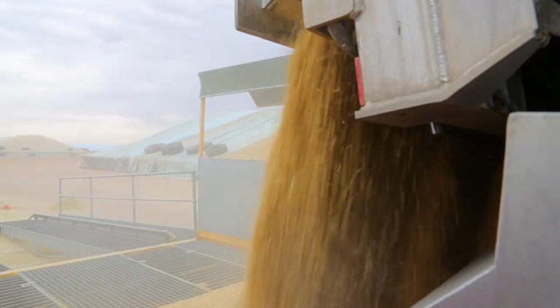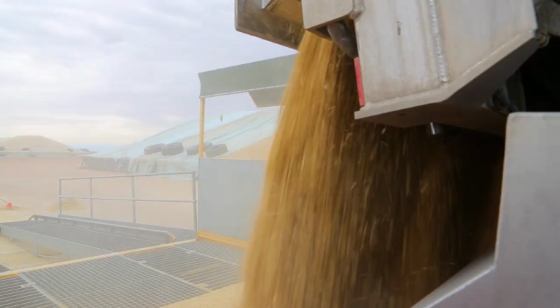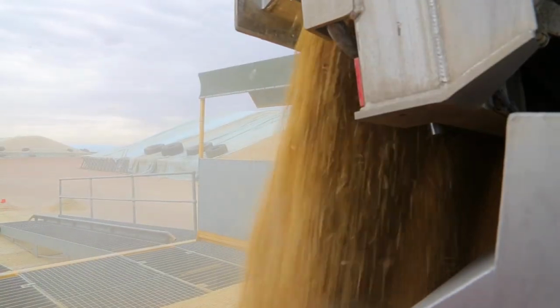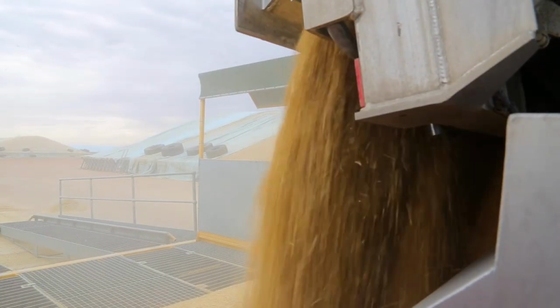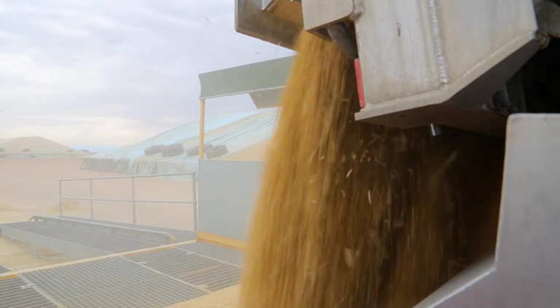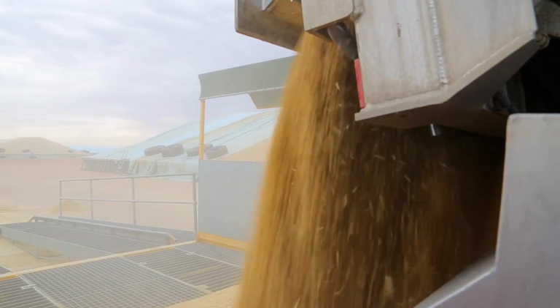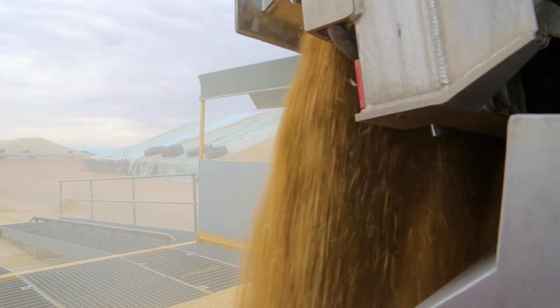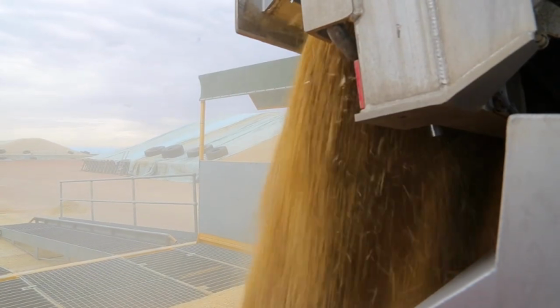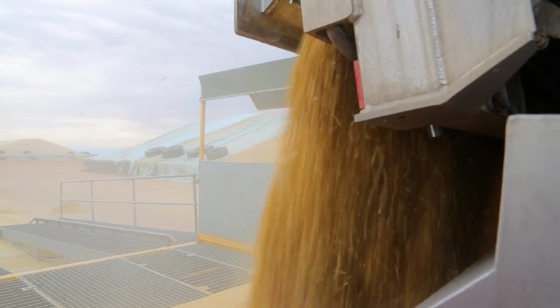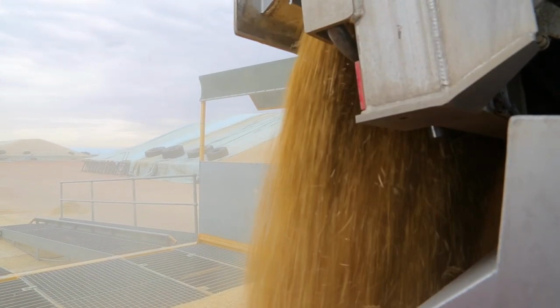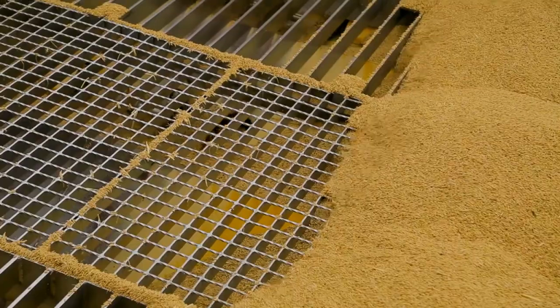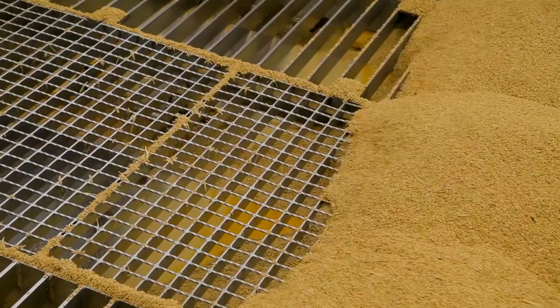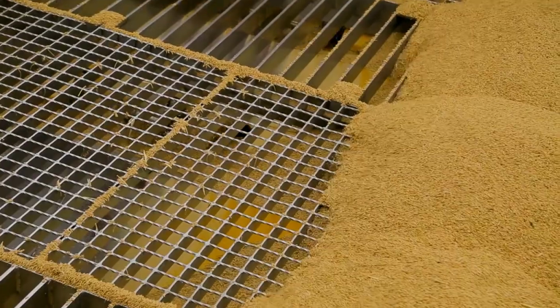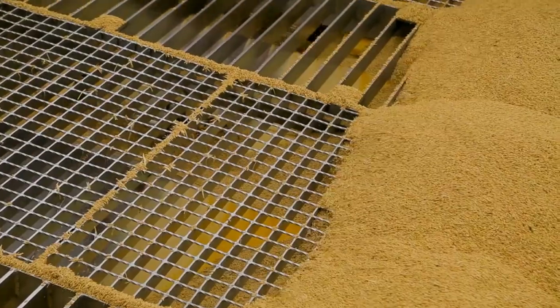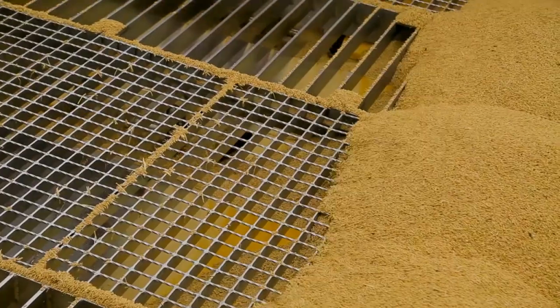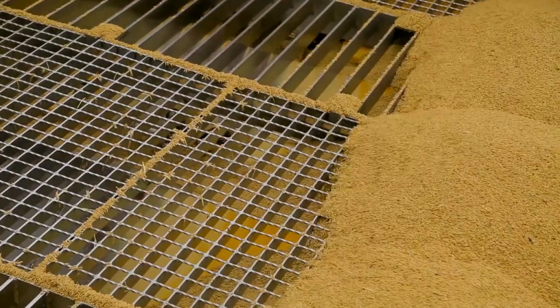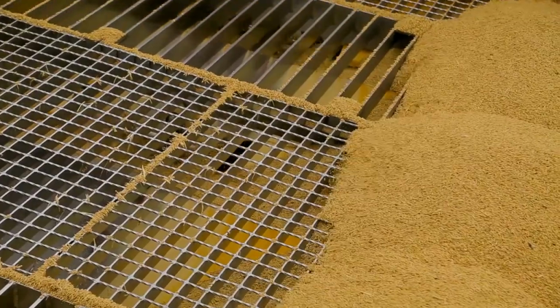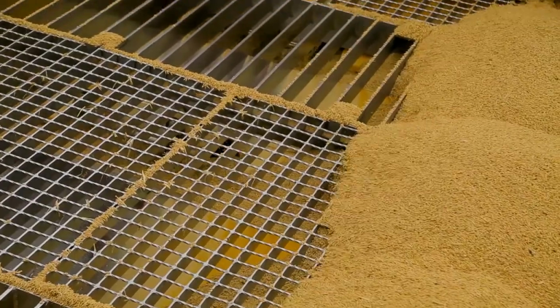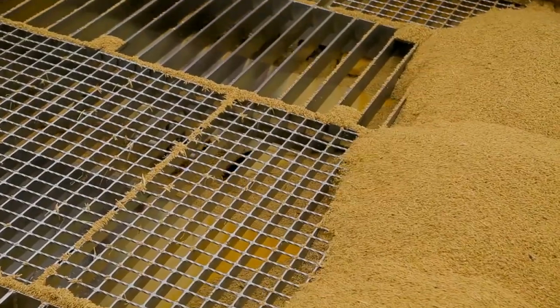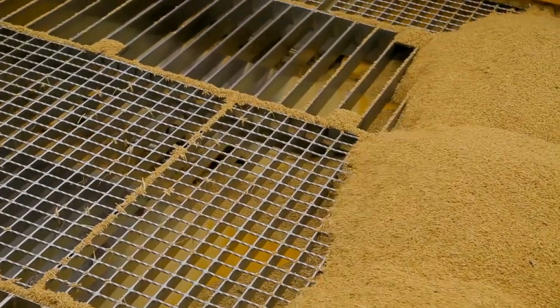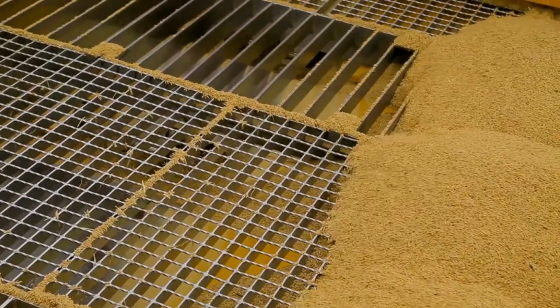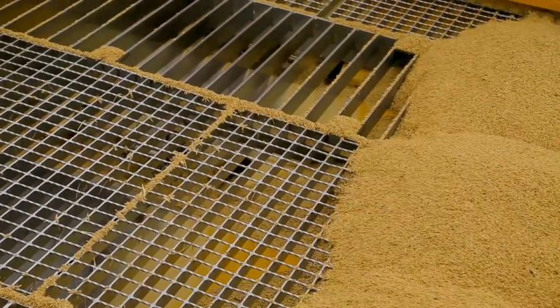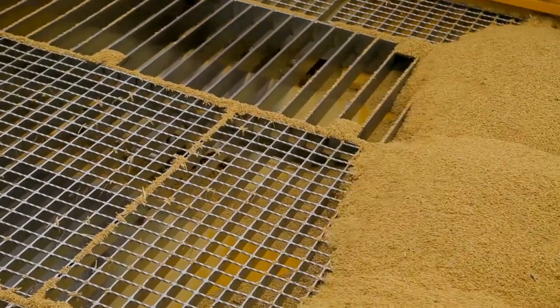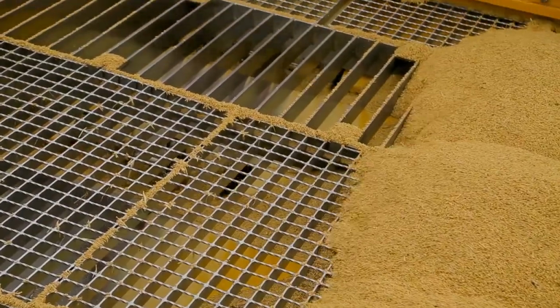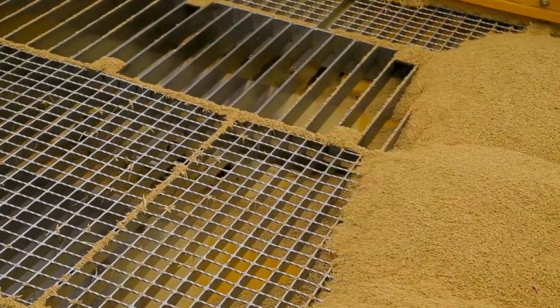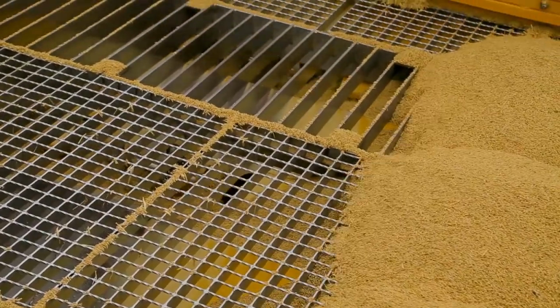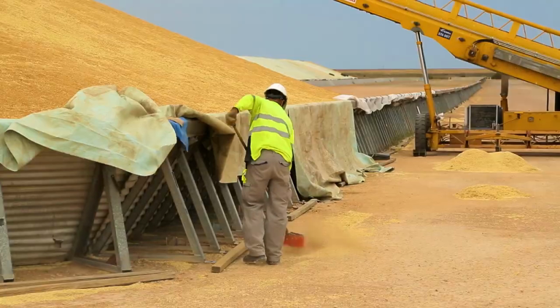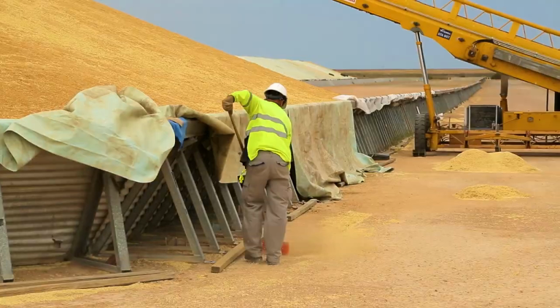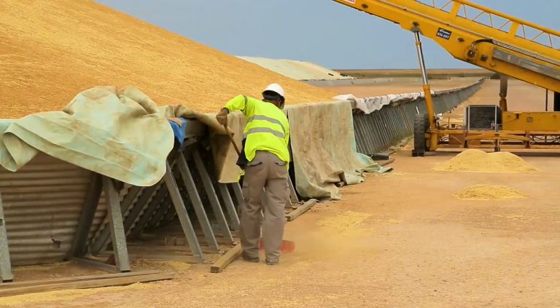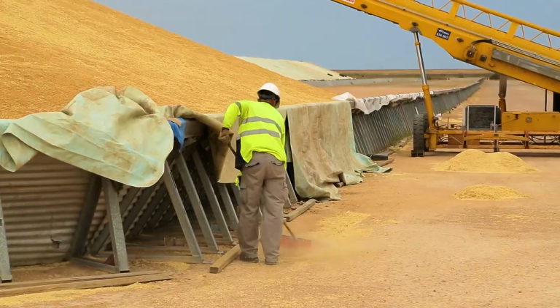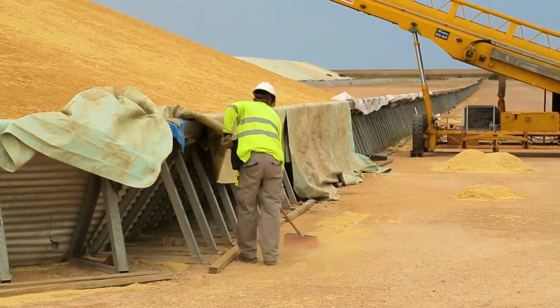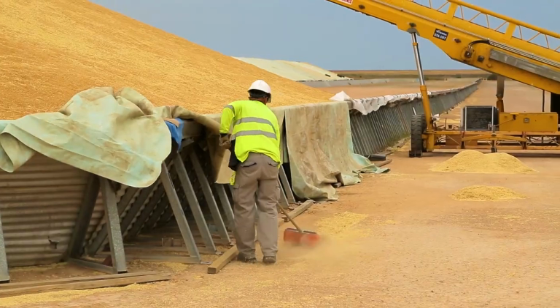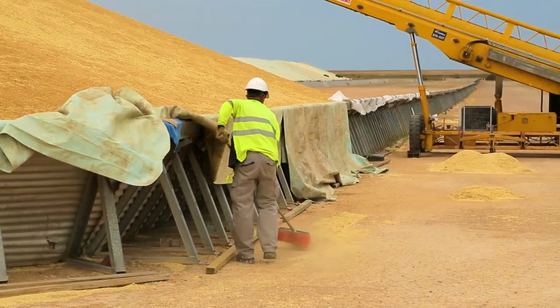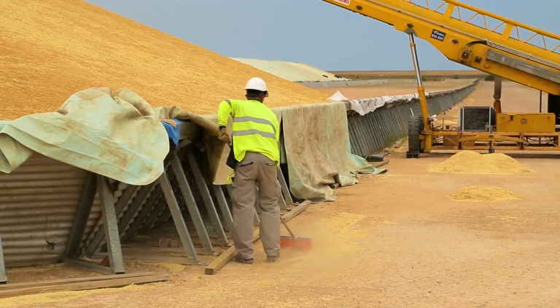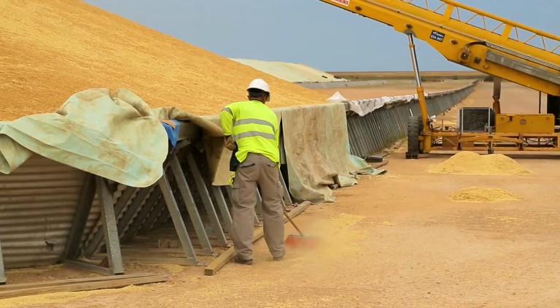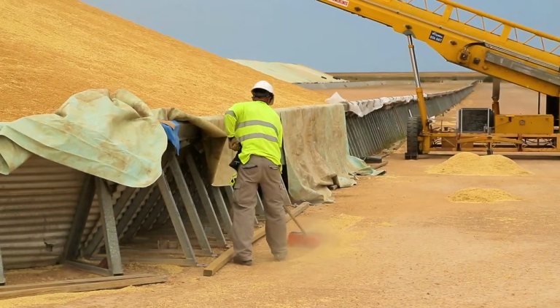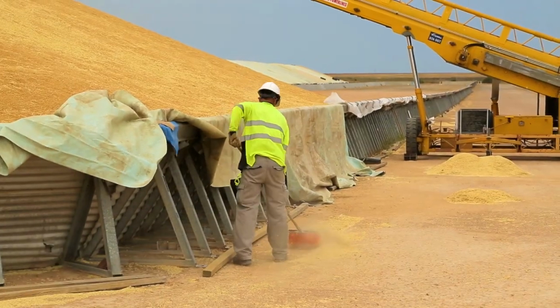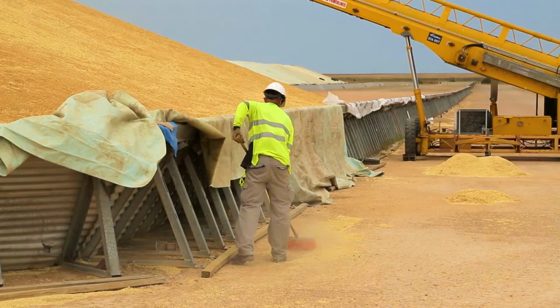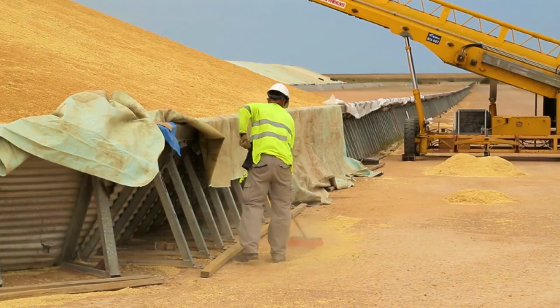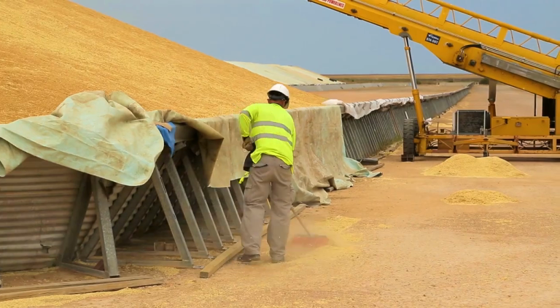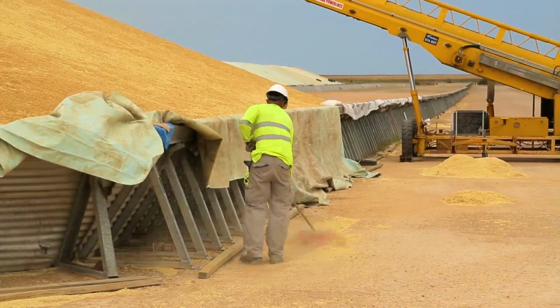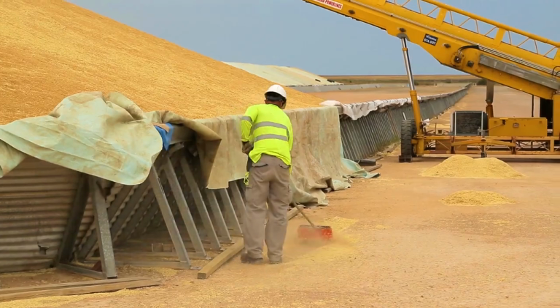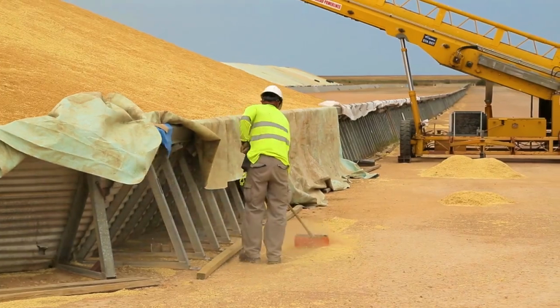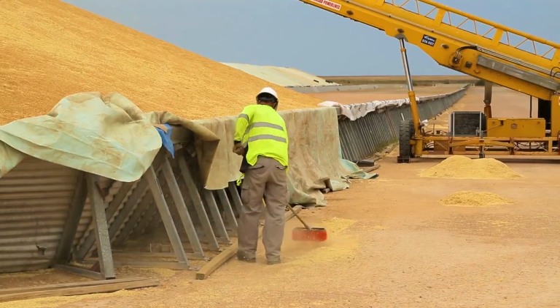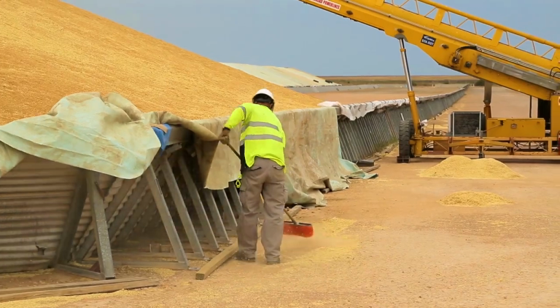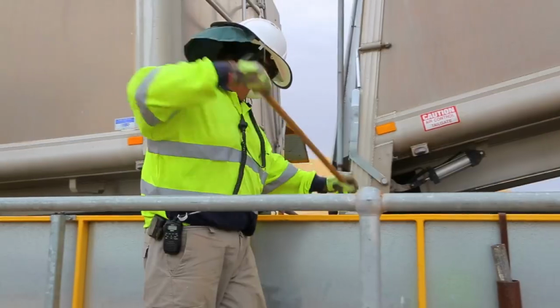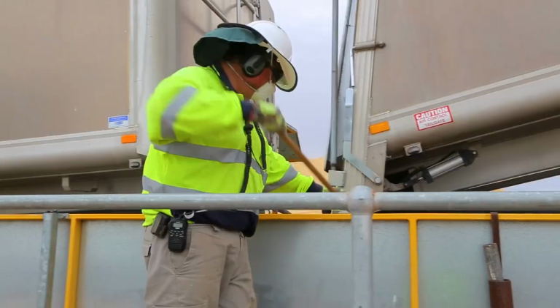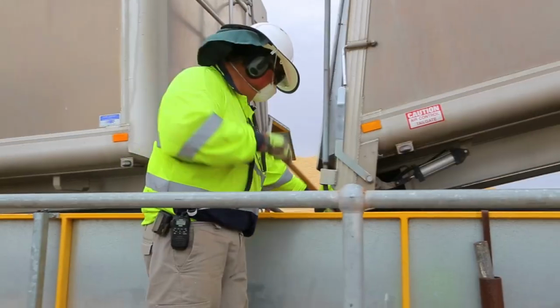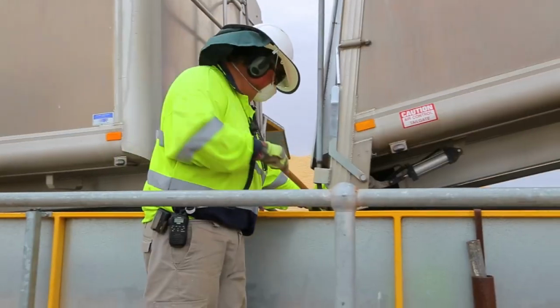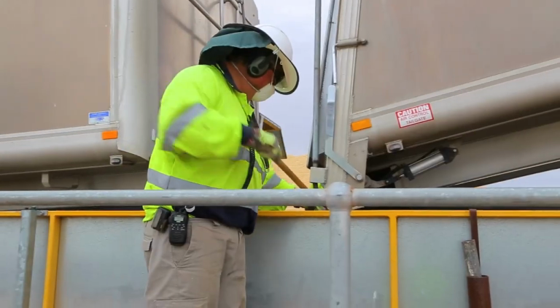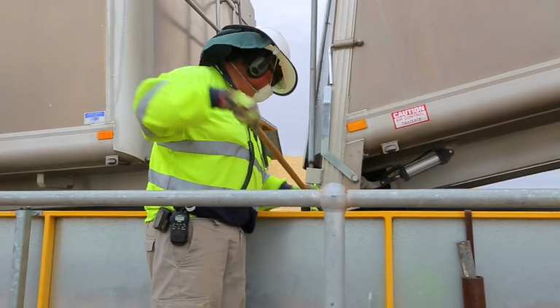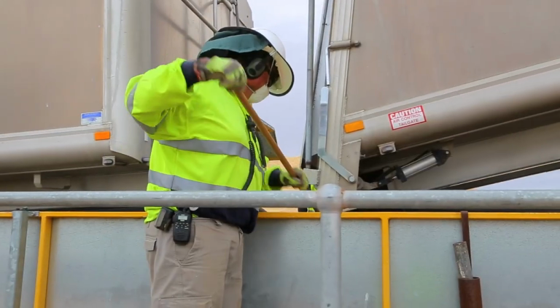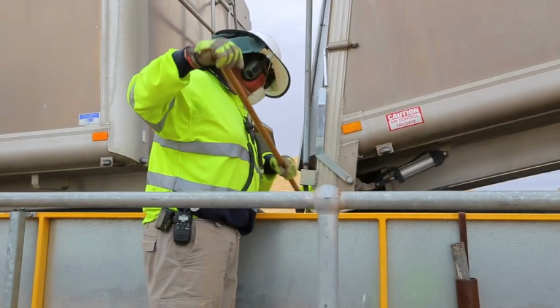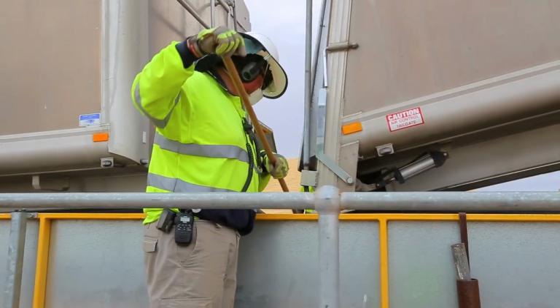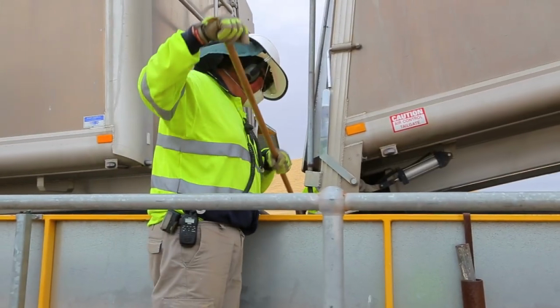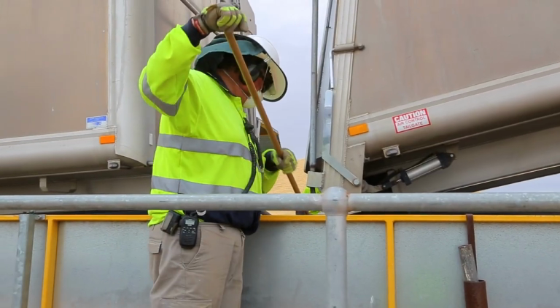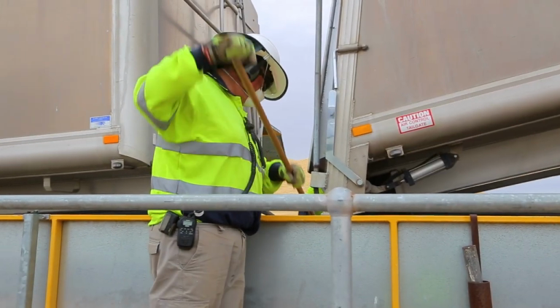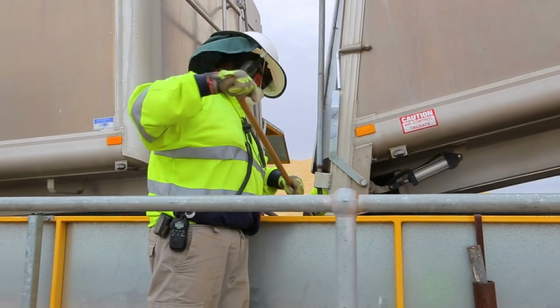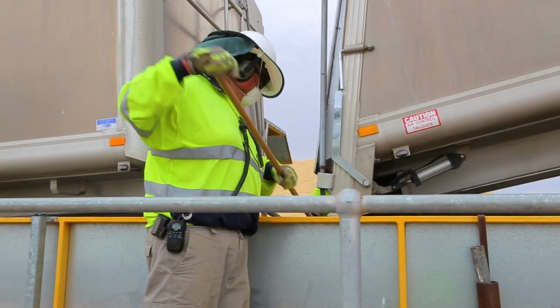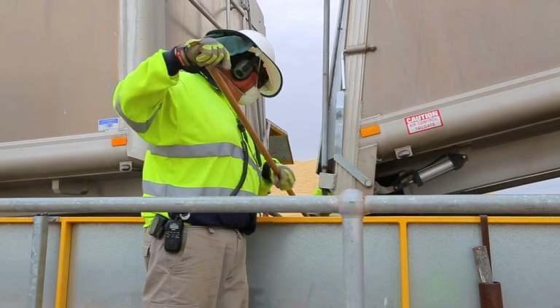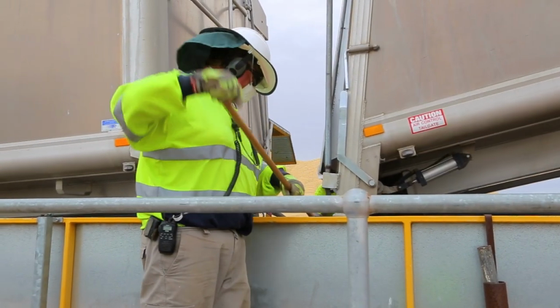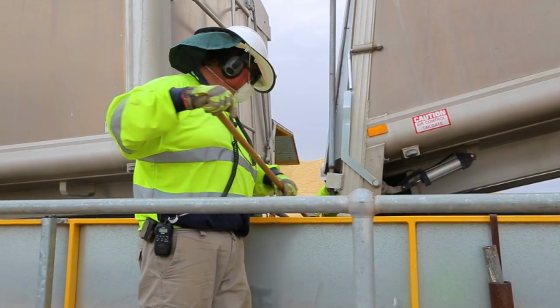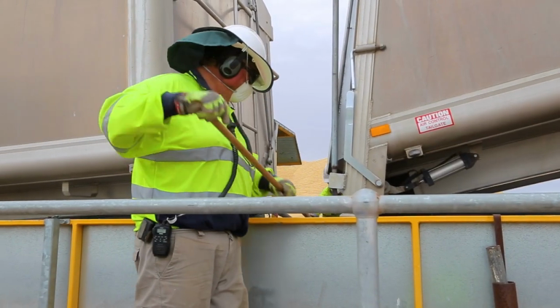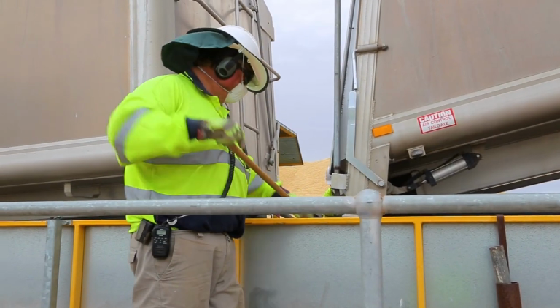Between each truck unloading, staff sweep down the area to reduce waste and make sure the grain is moving through the grid or hopper.